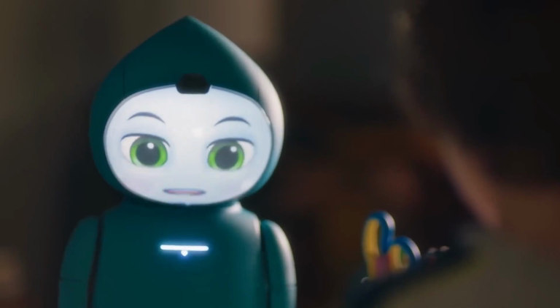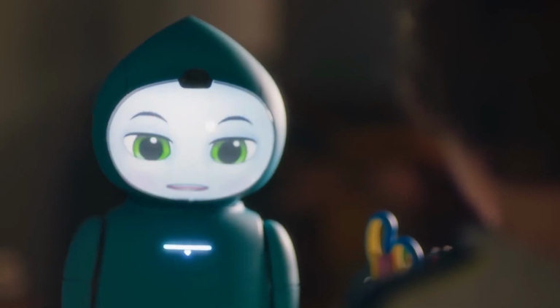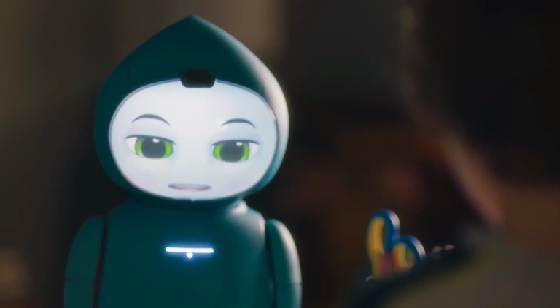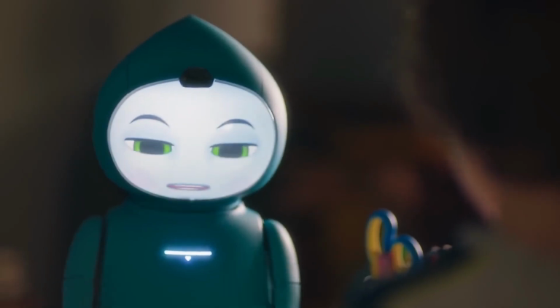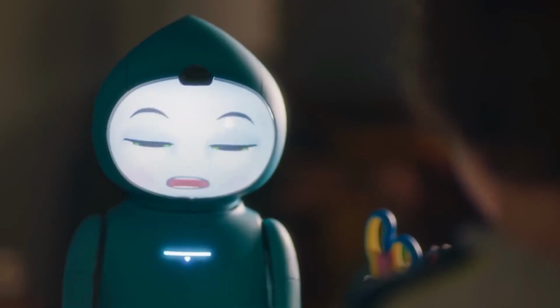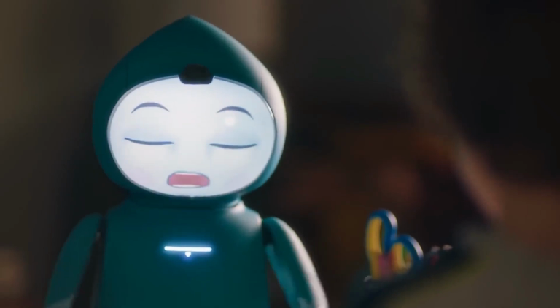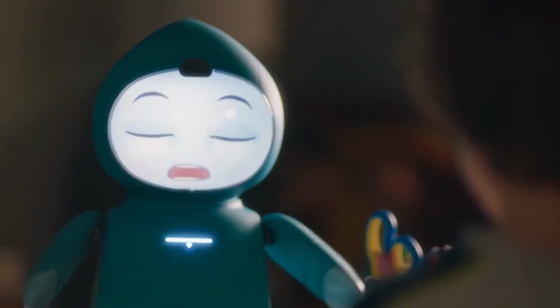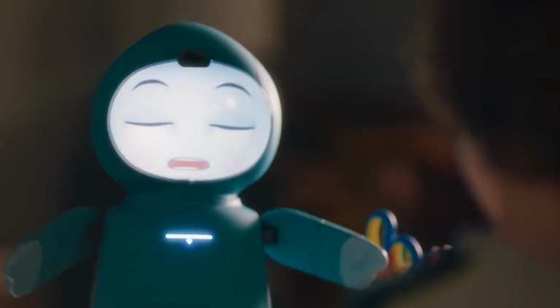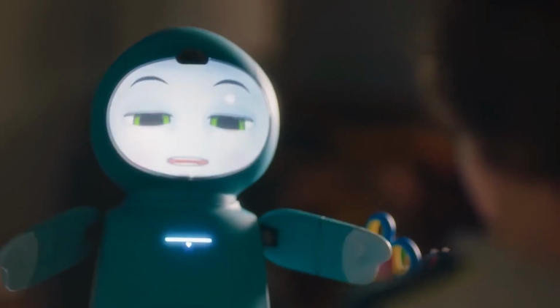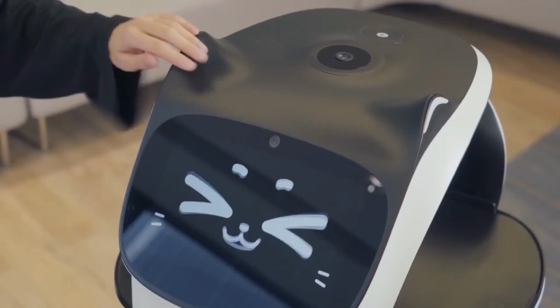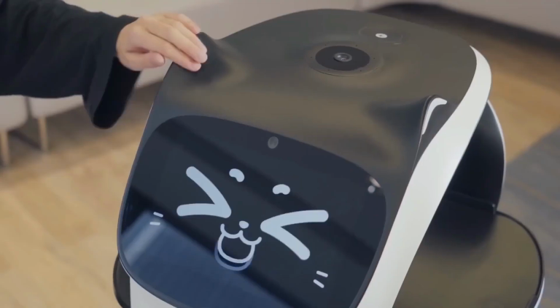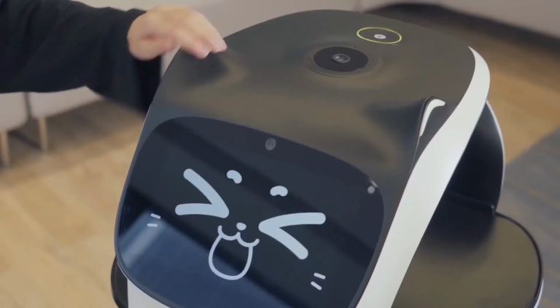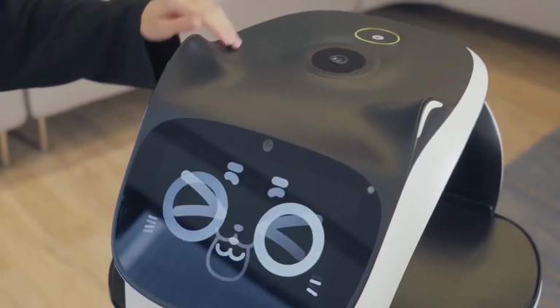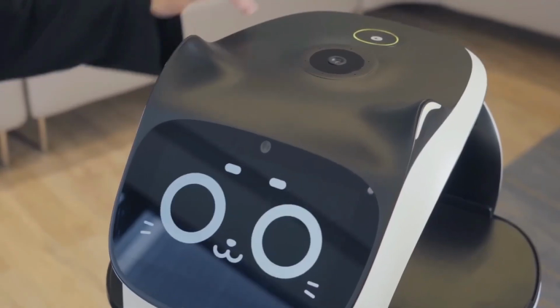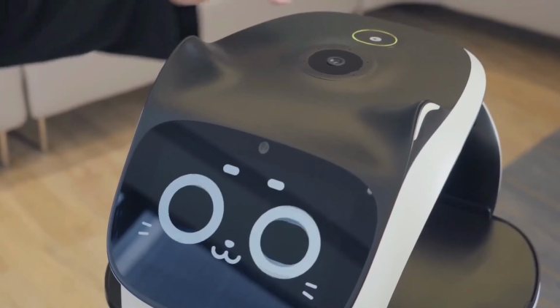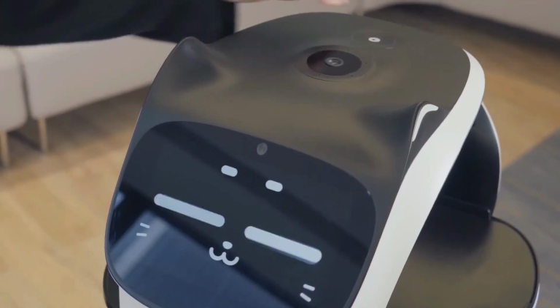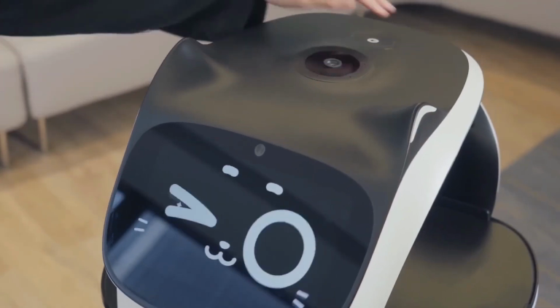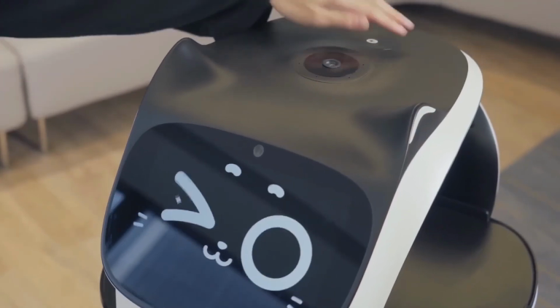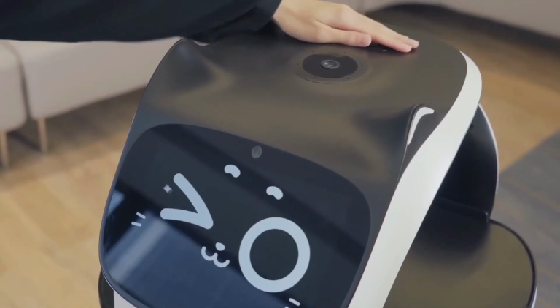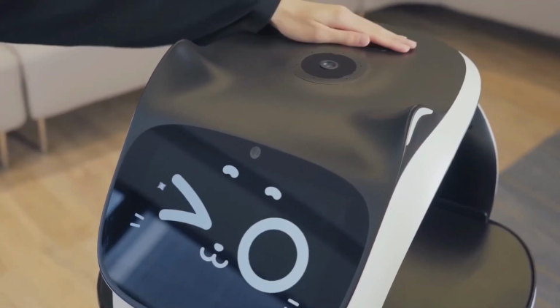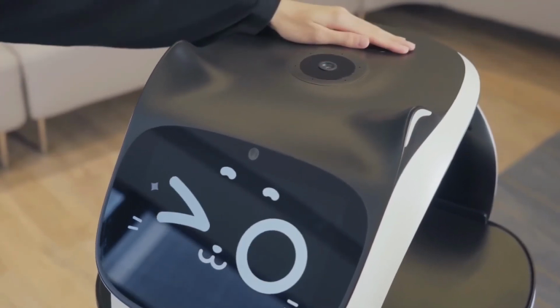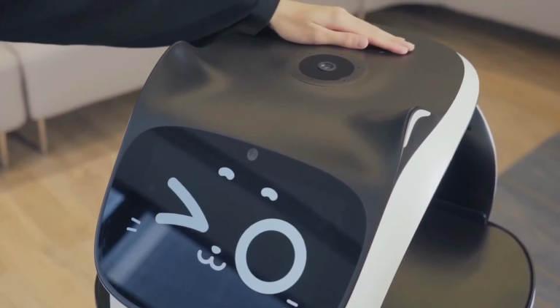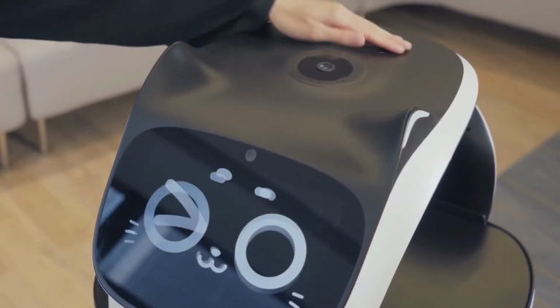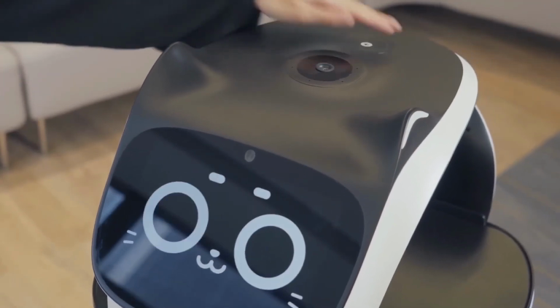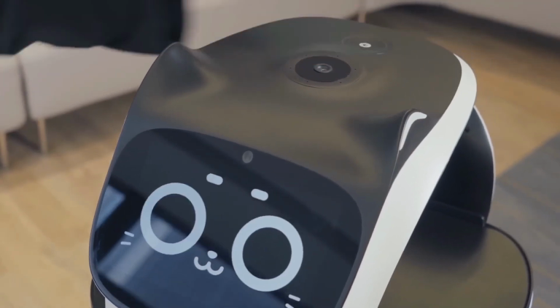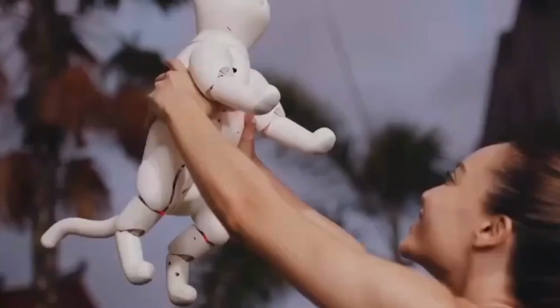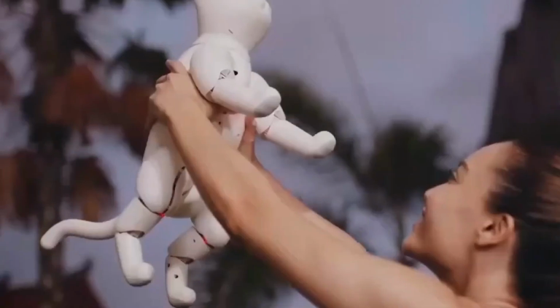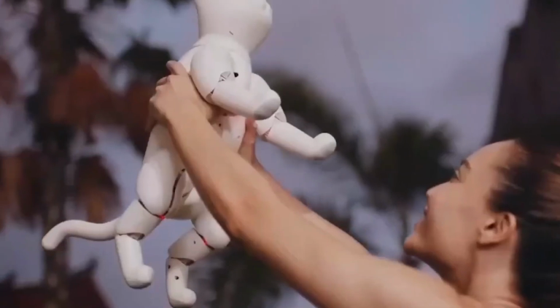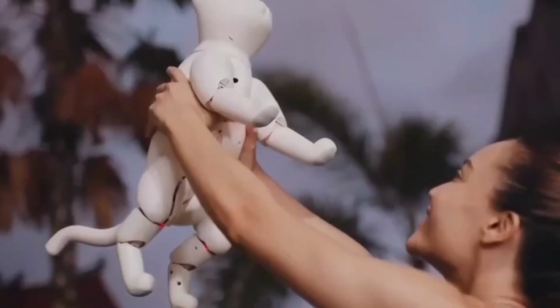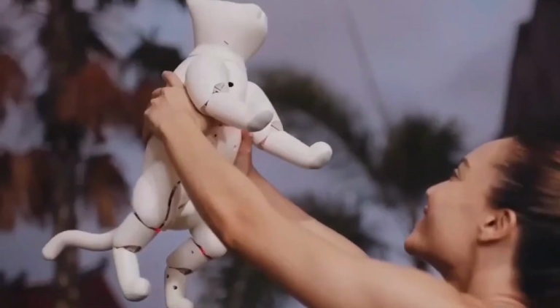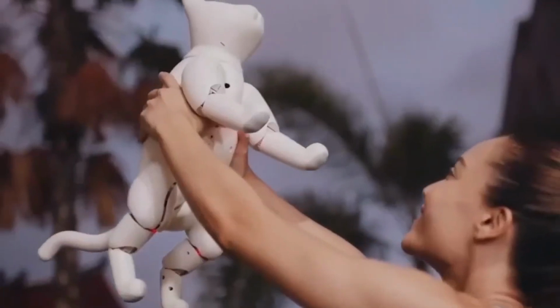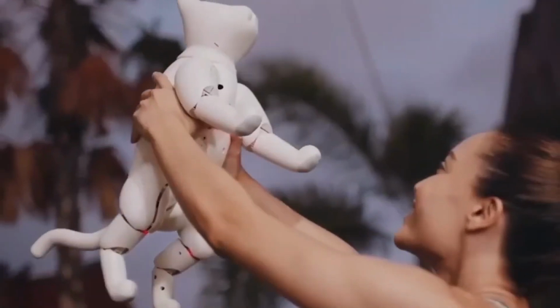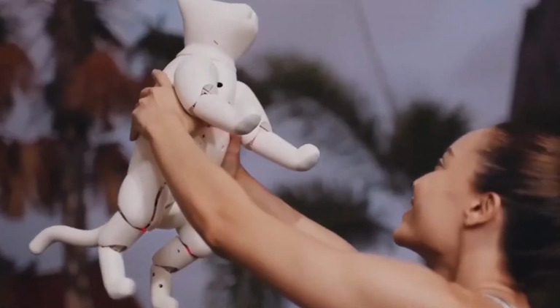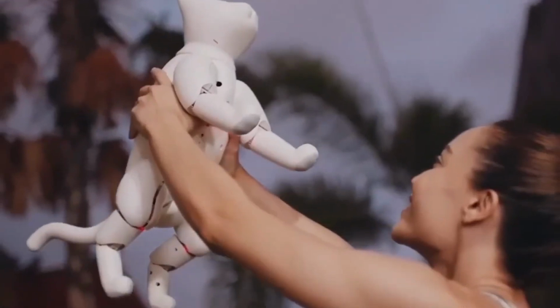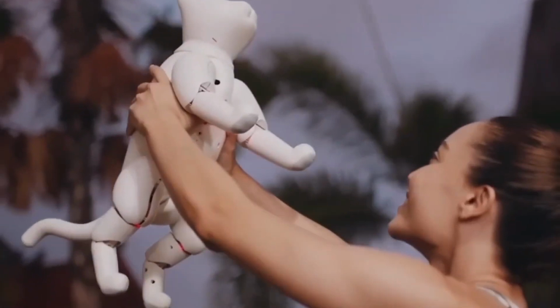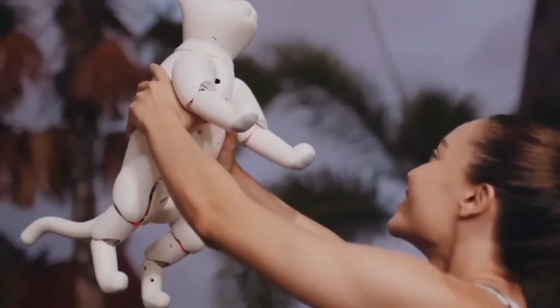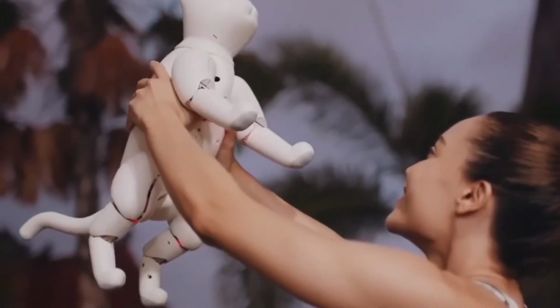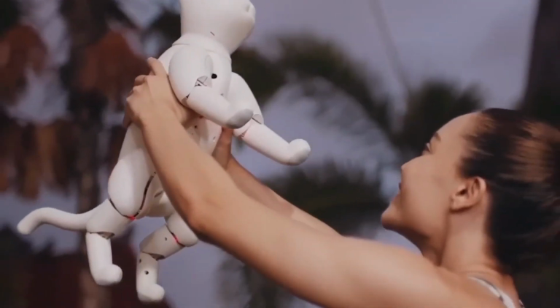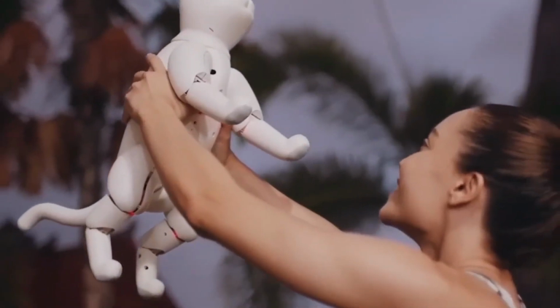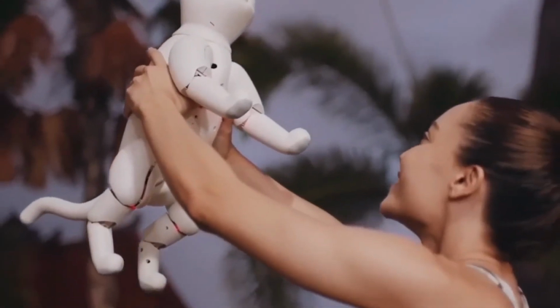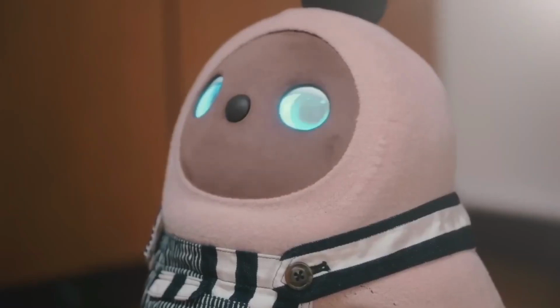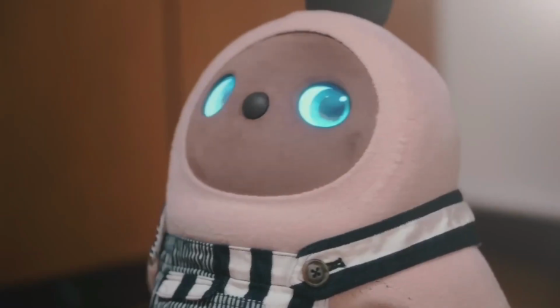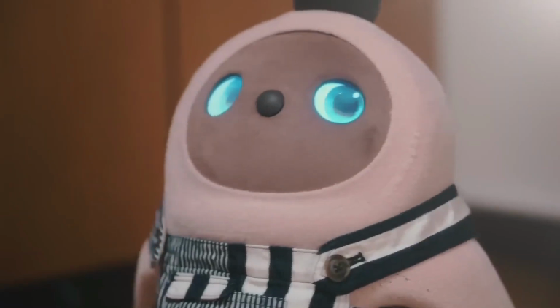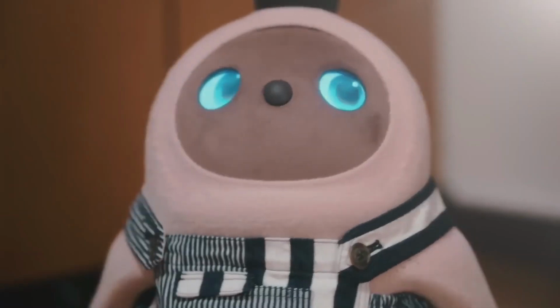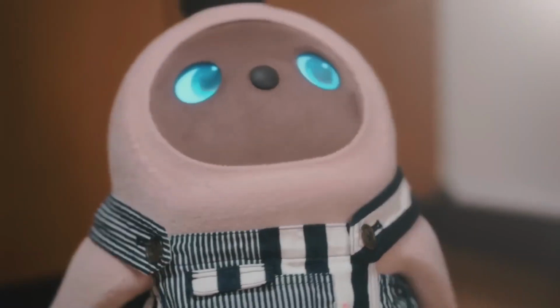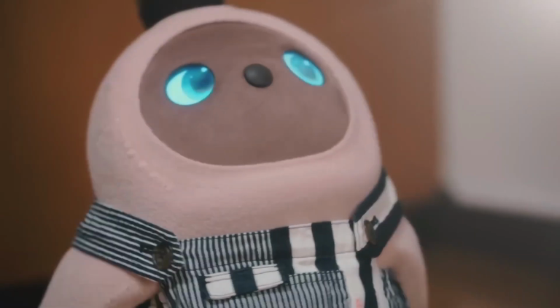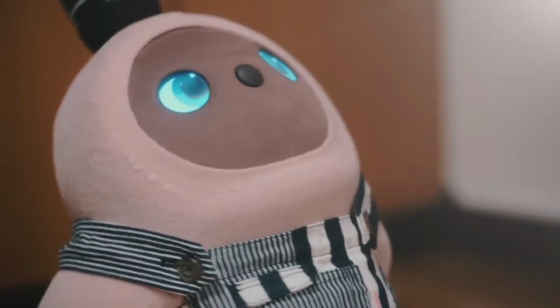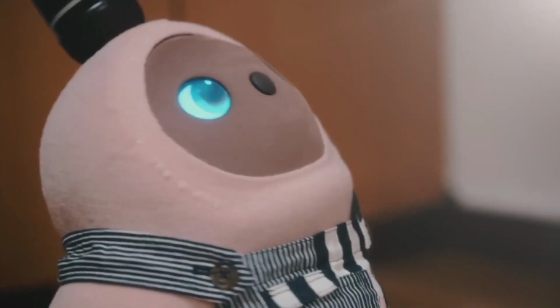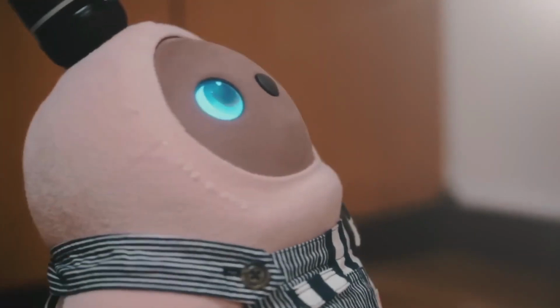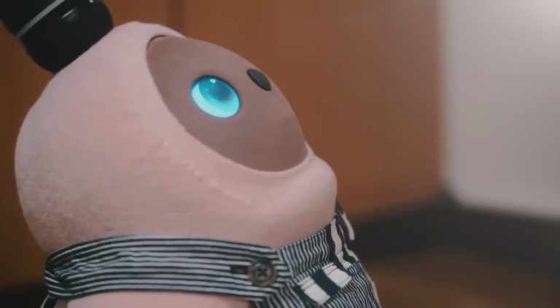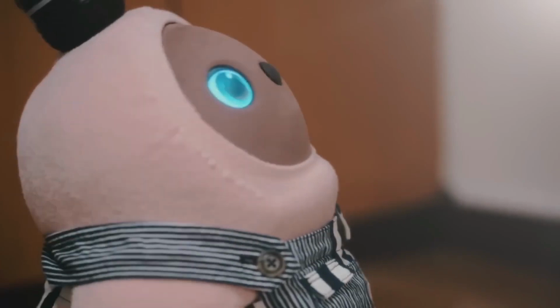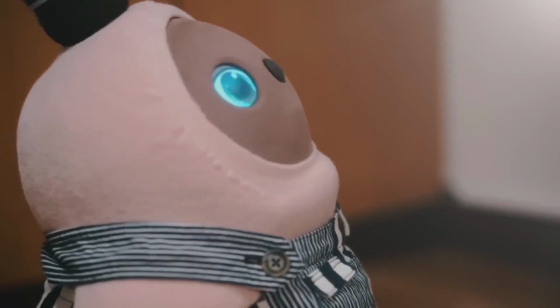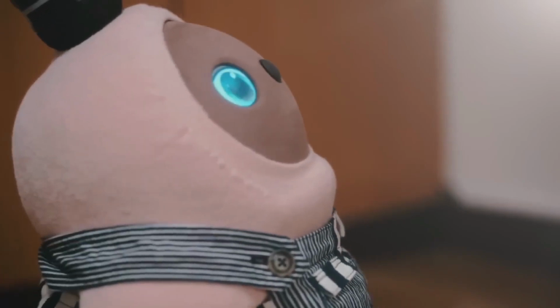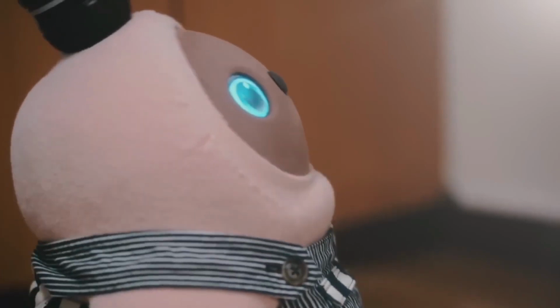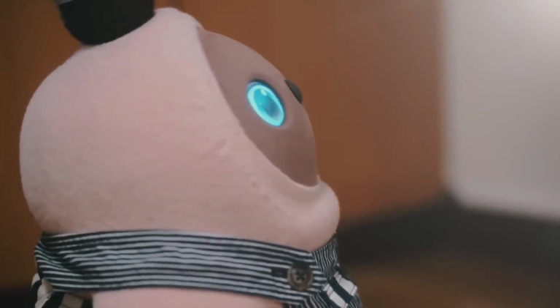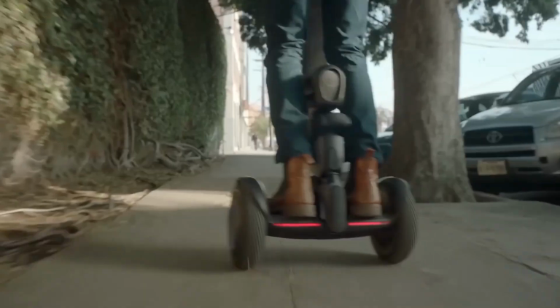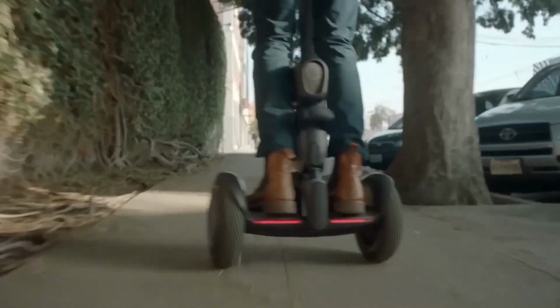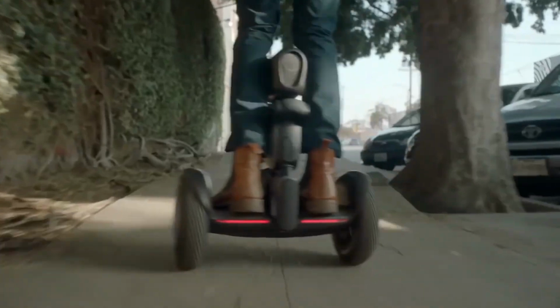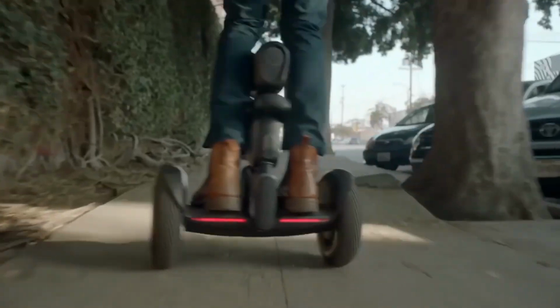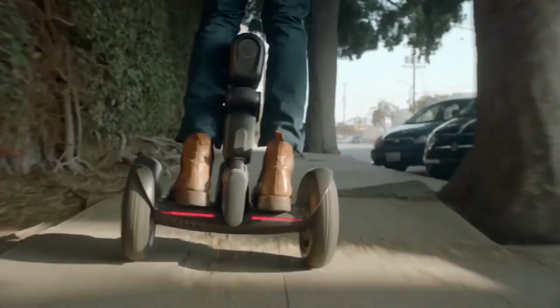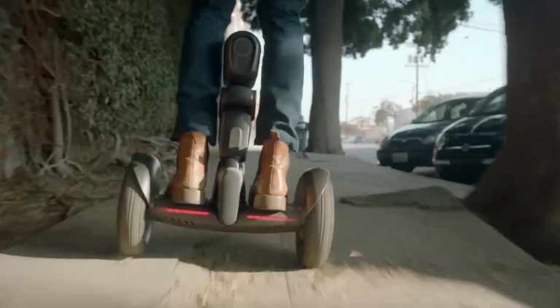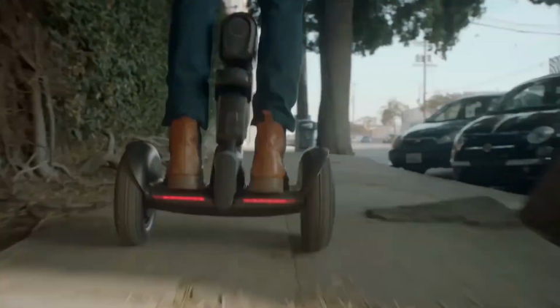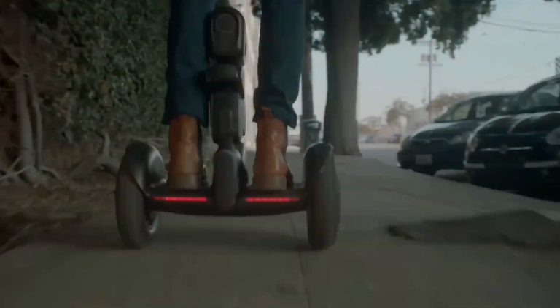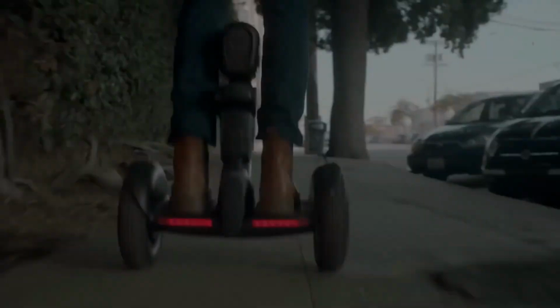Prepare to be amazed by the futuristic wonders we have in store for you. These robotic gadgets are more than just tools — they're game changers.